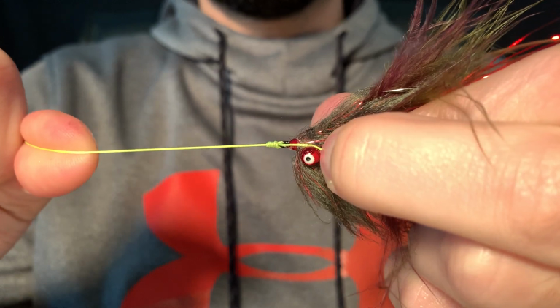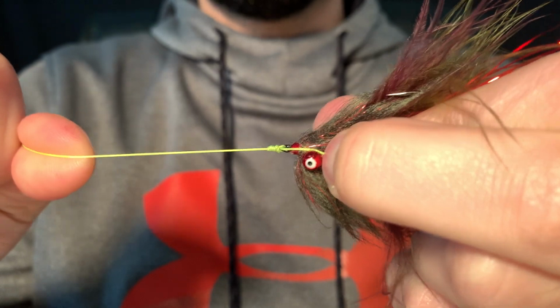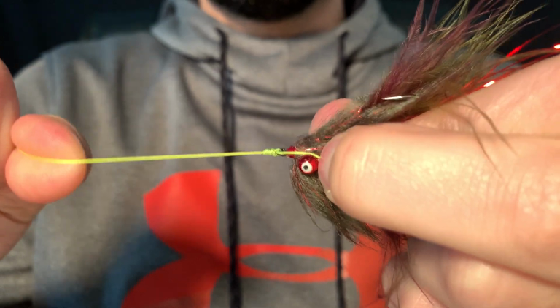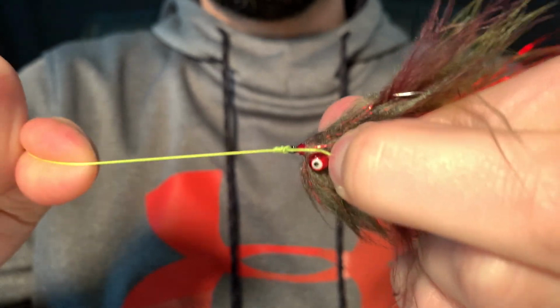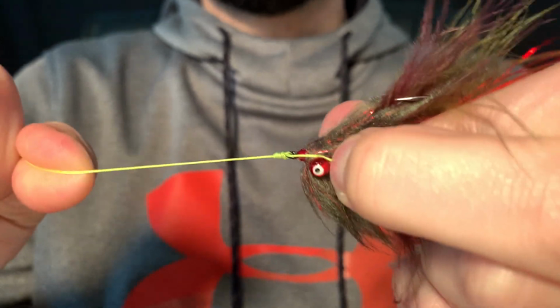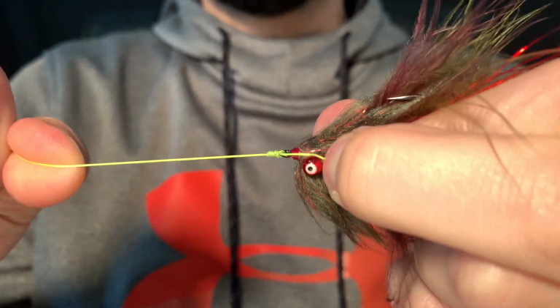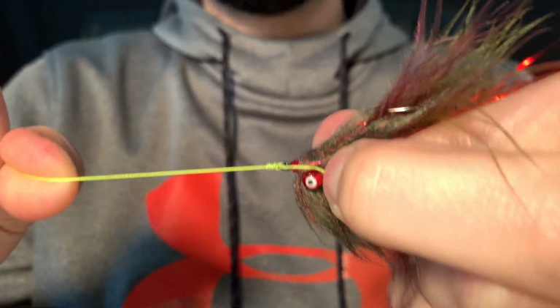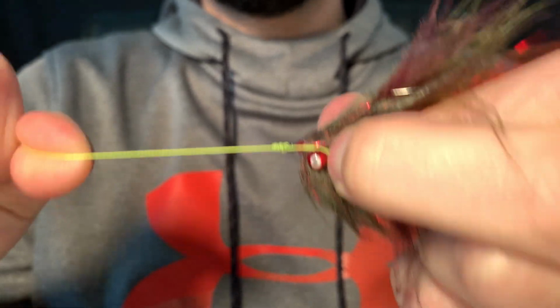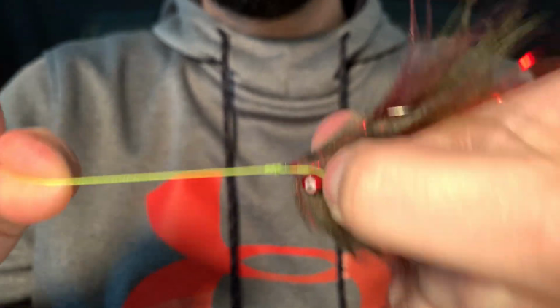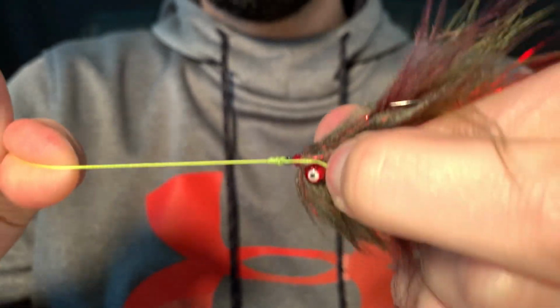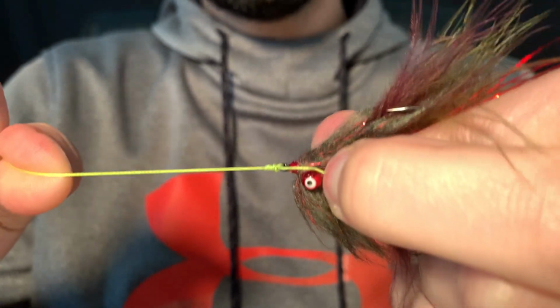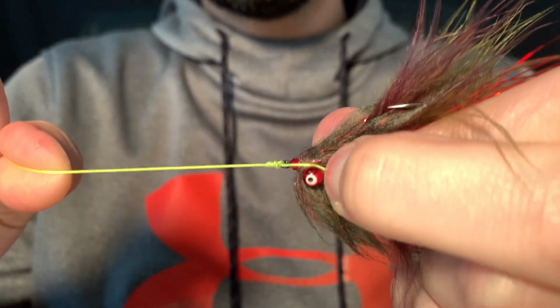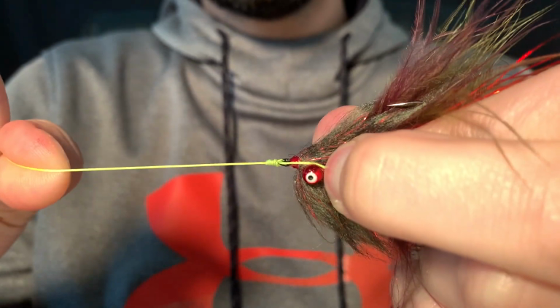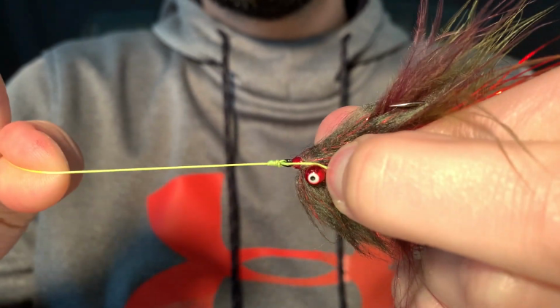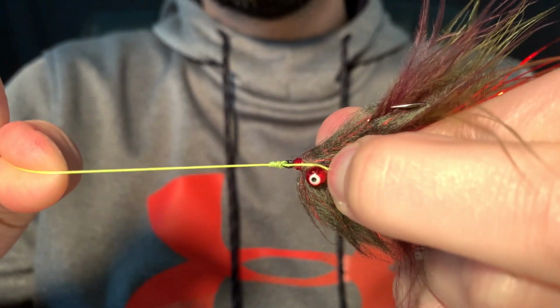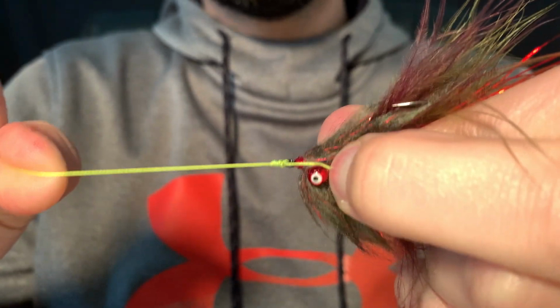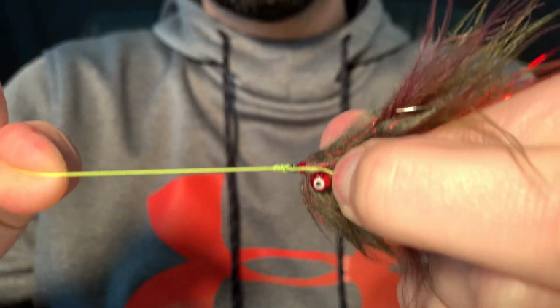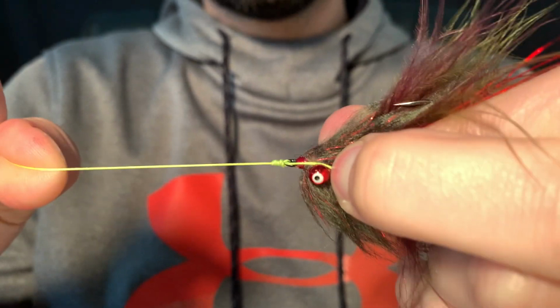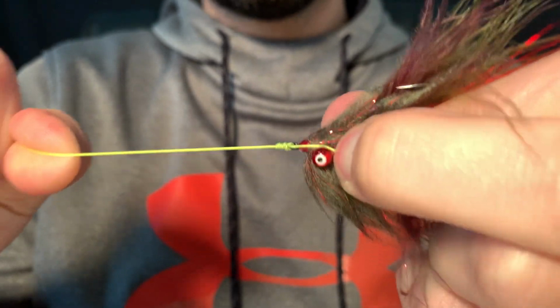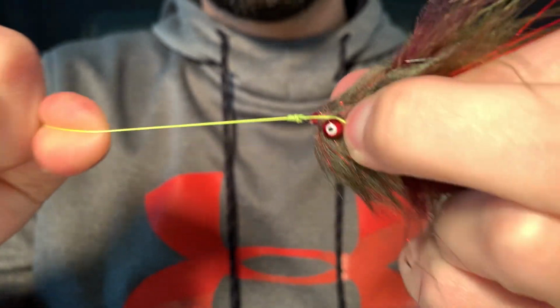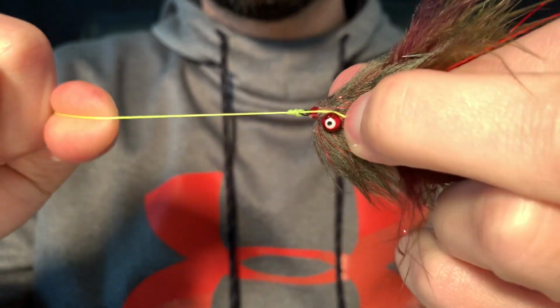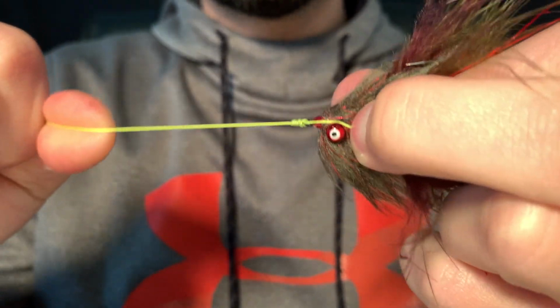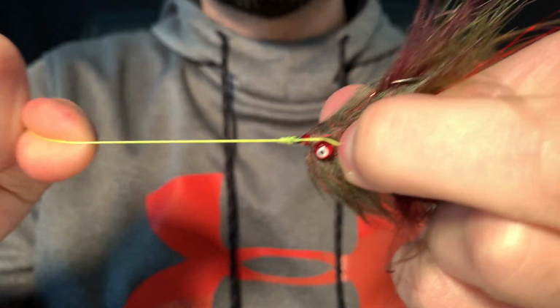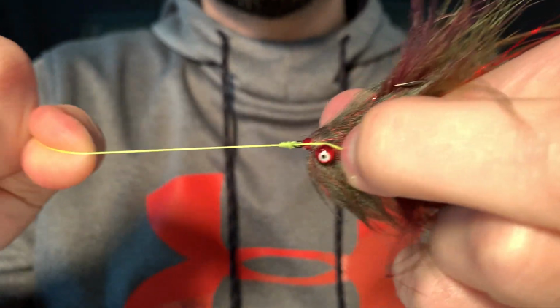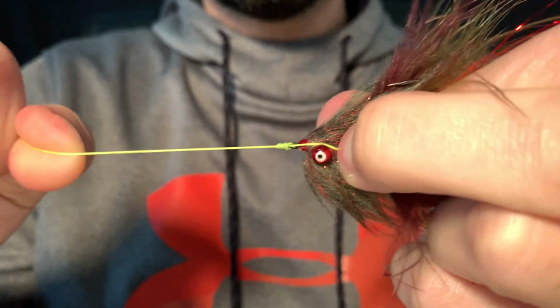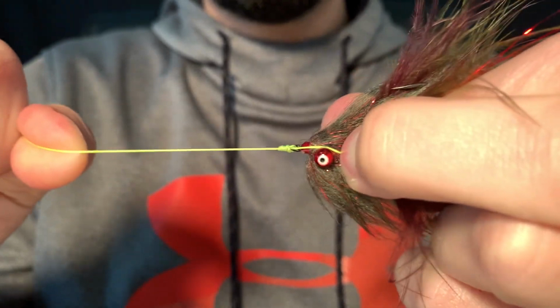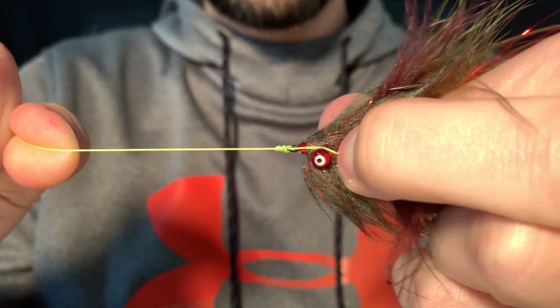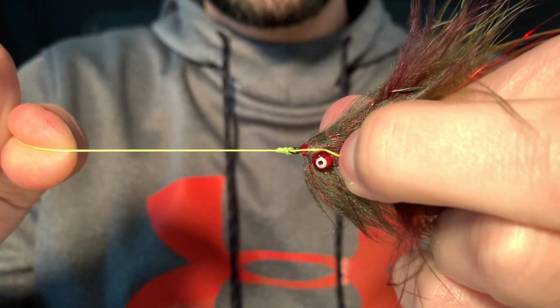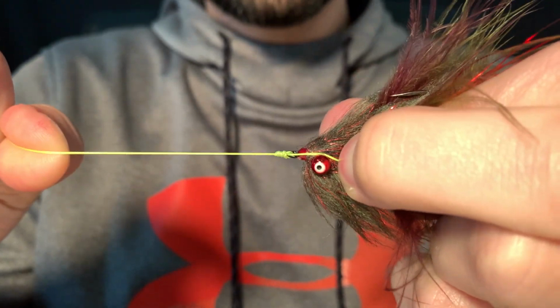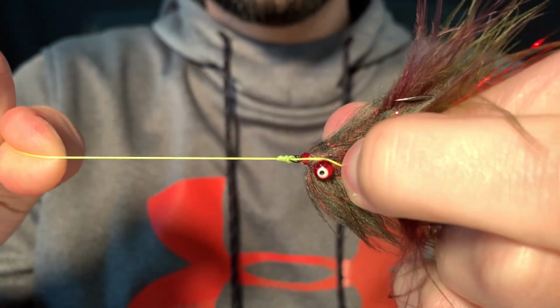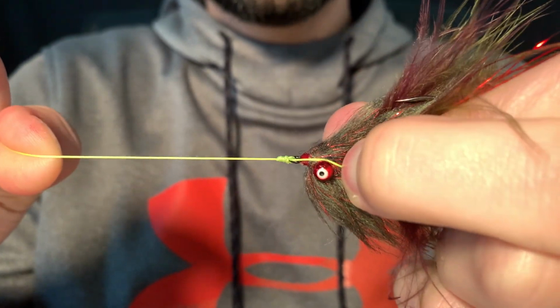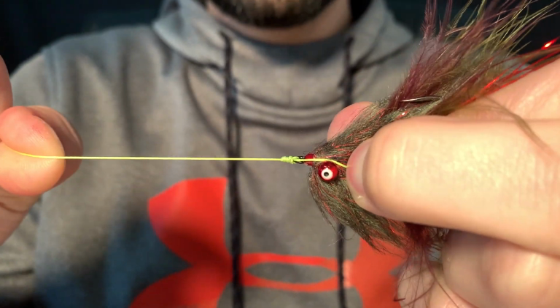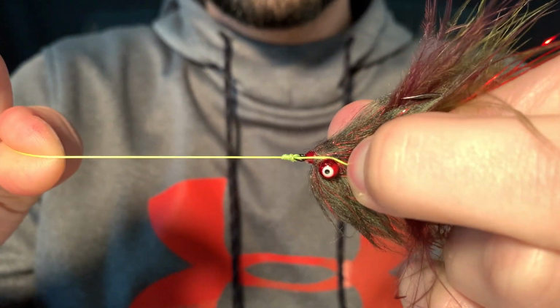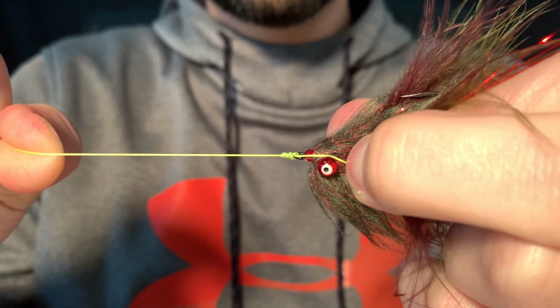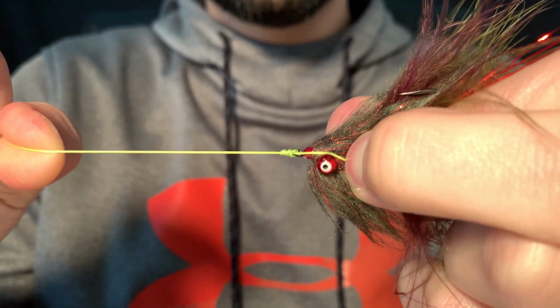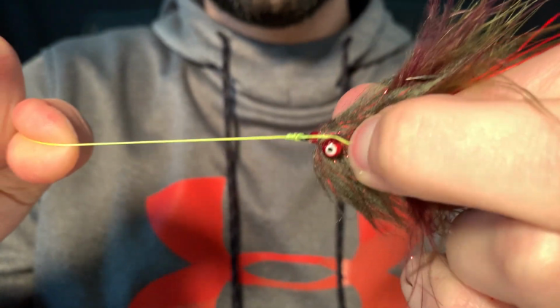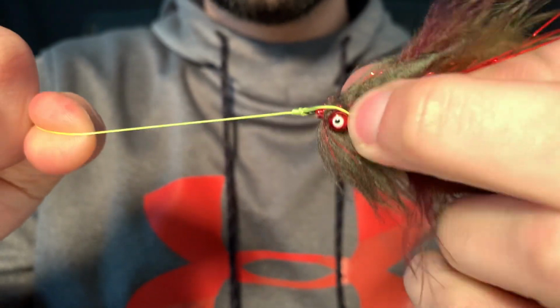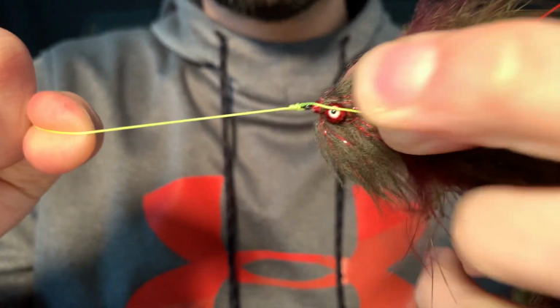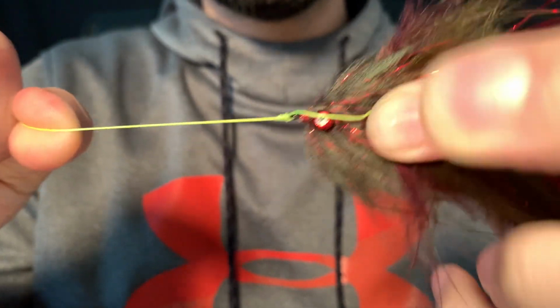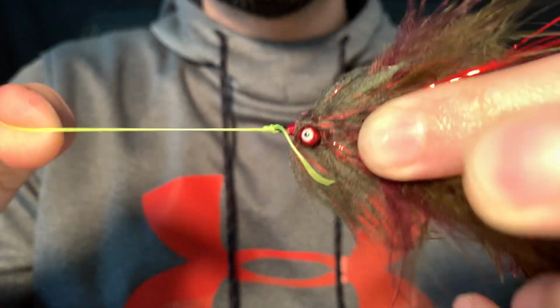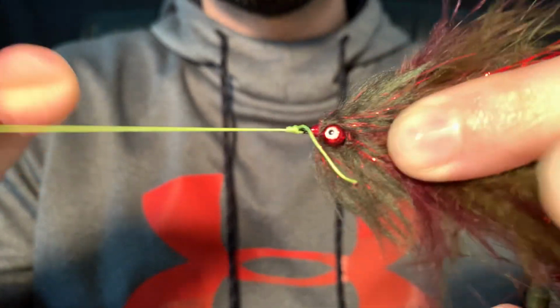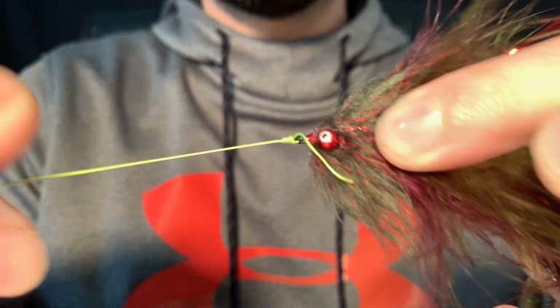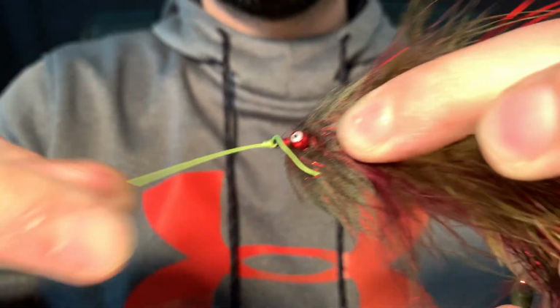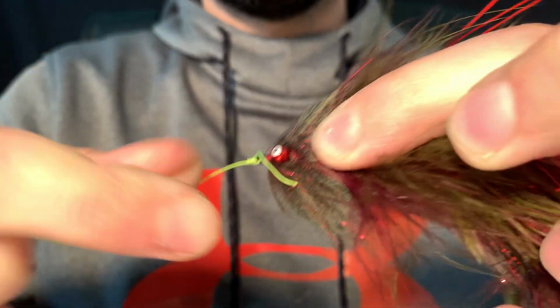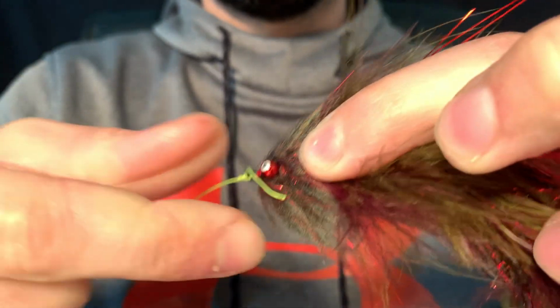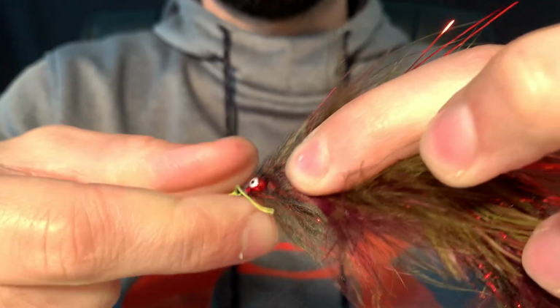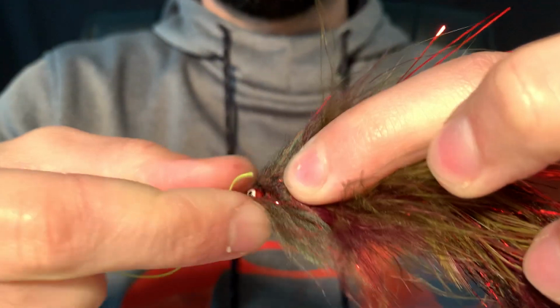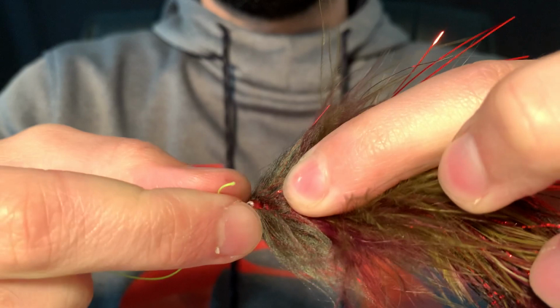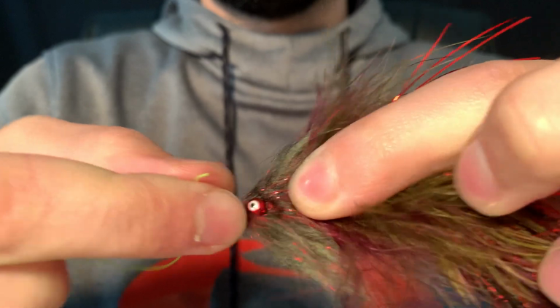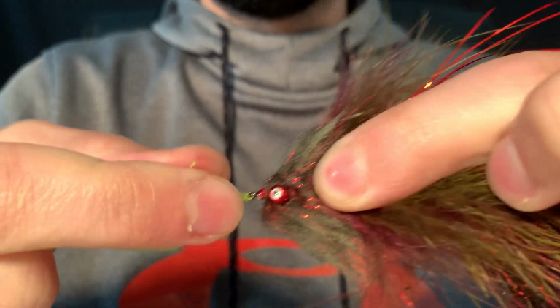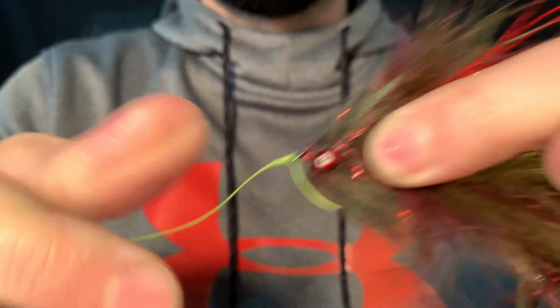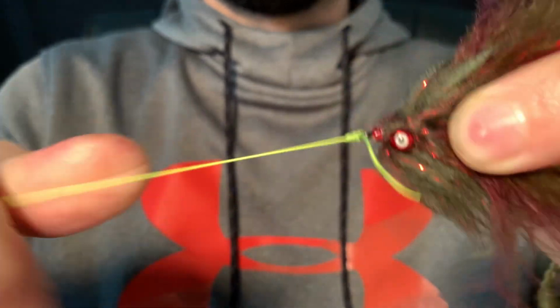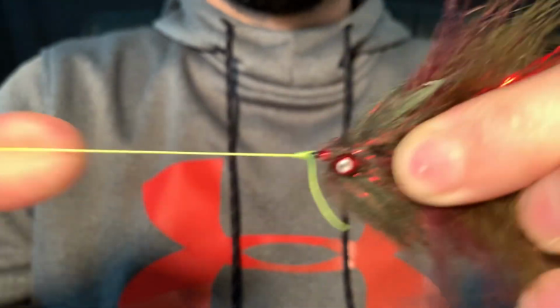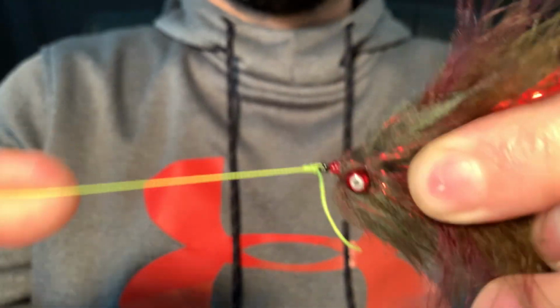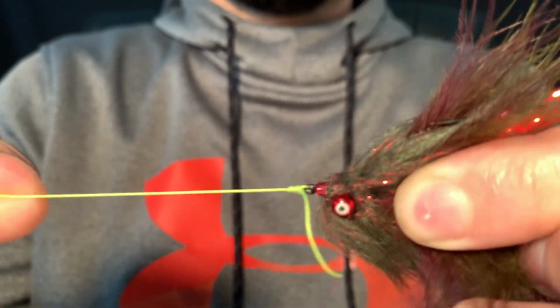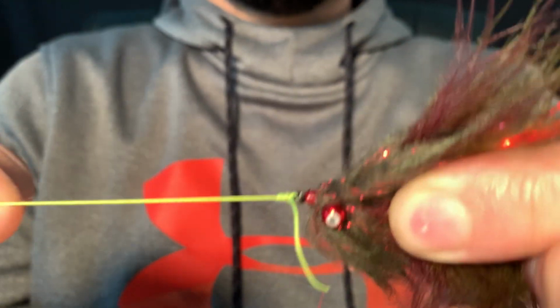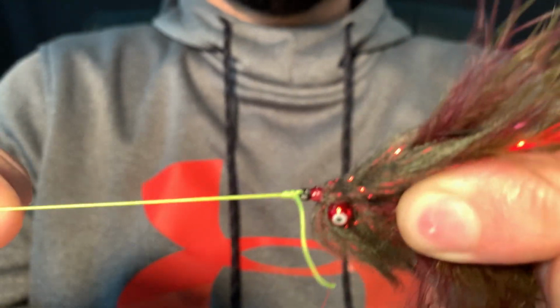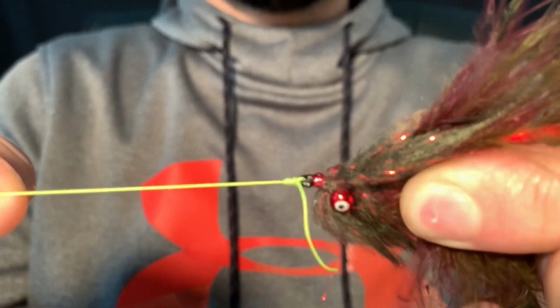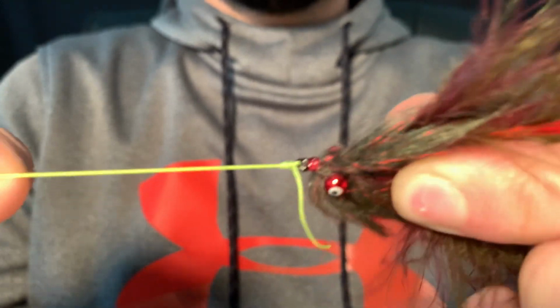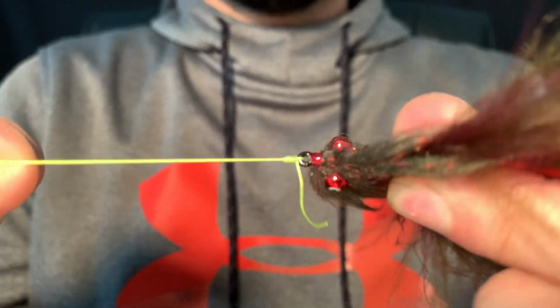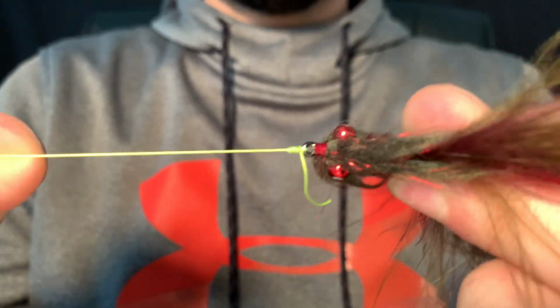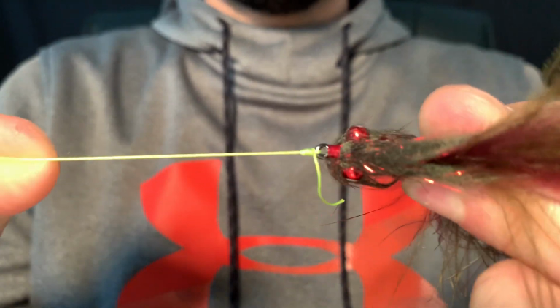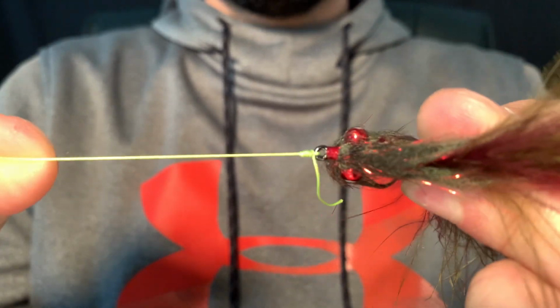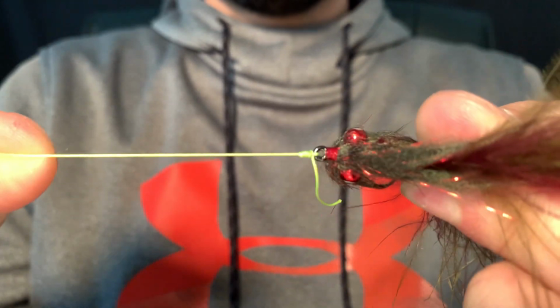Make sure you trap that down there and then slowly pull tight. That's where you would moisten, by the way — just backing so I'm not going to moisten it. And that's your clinch knot.